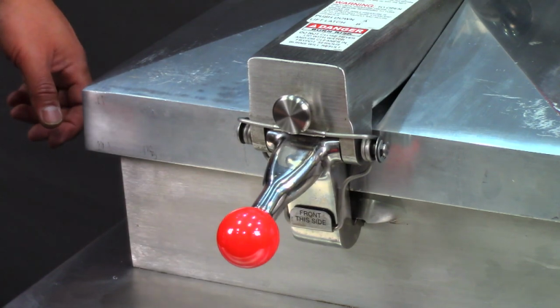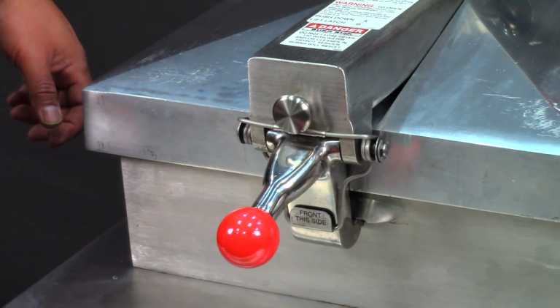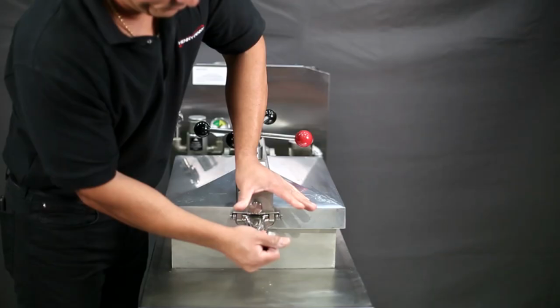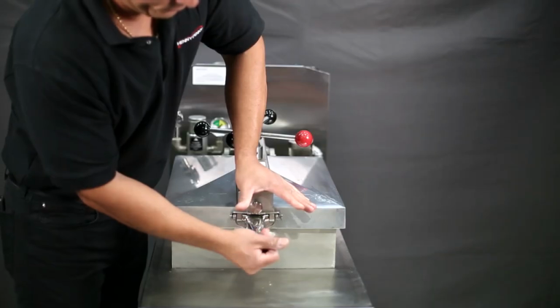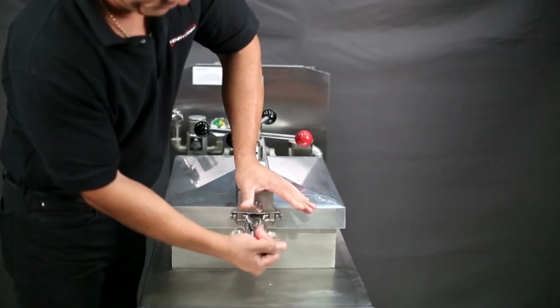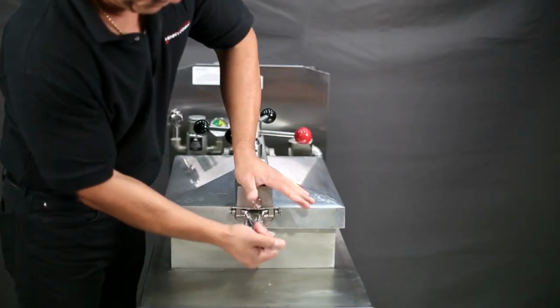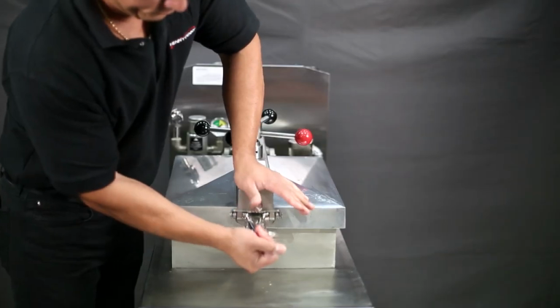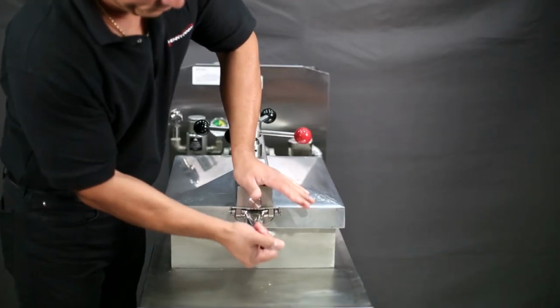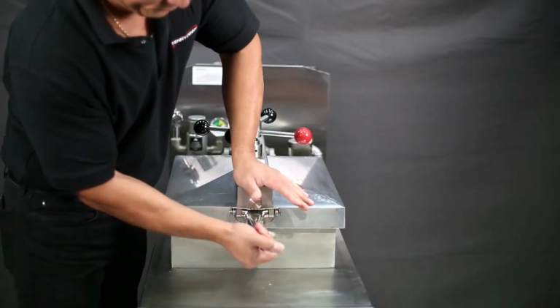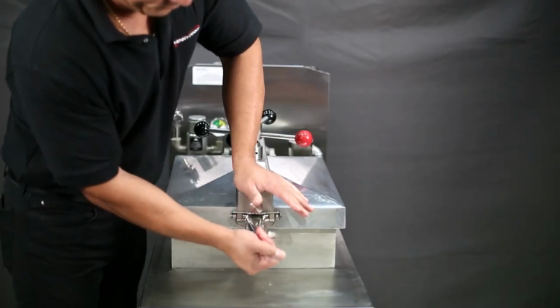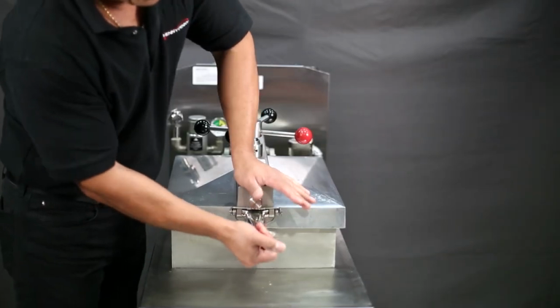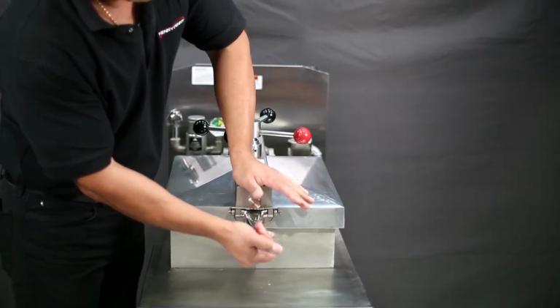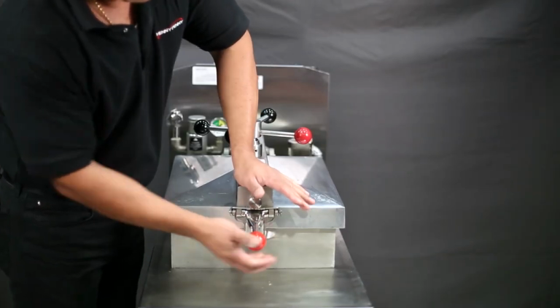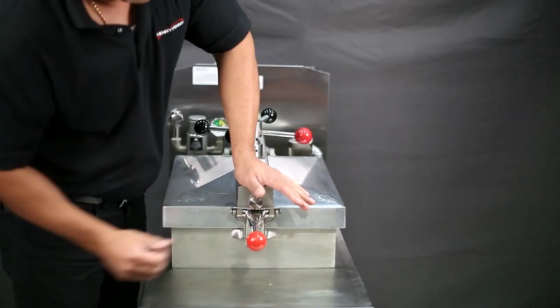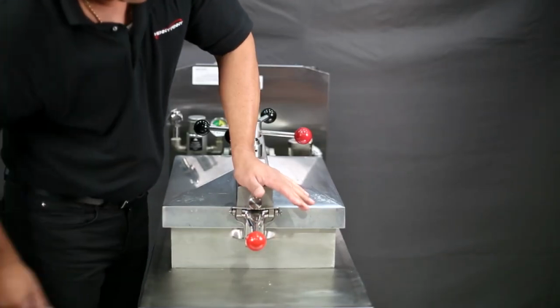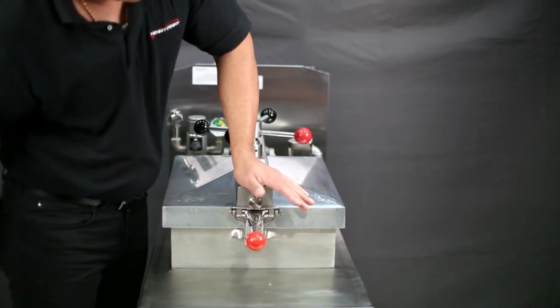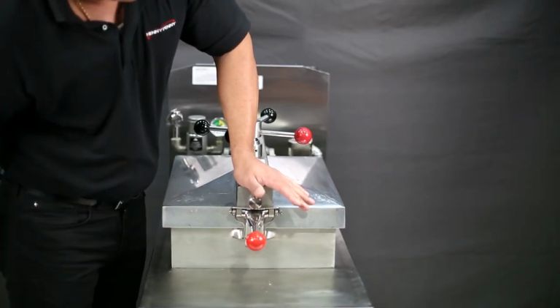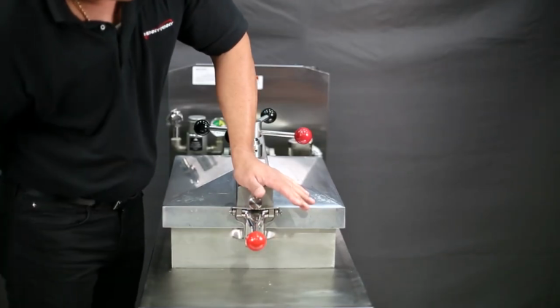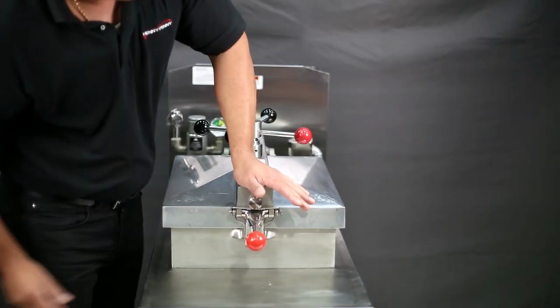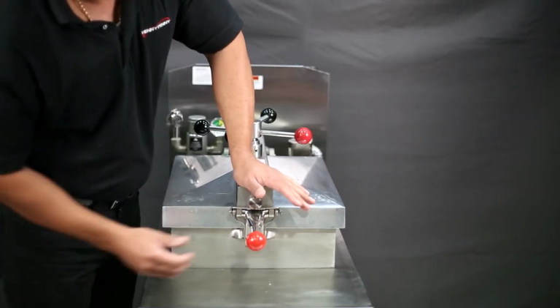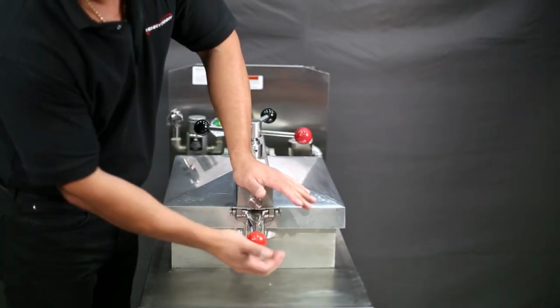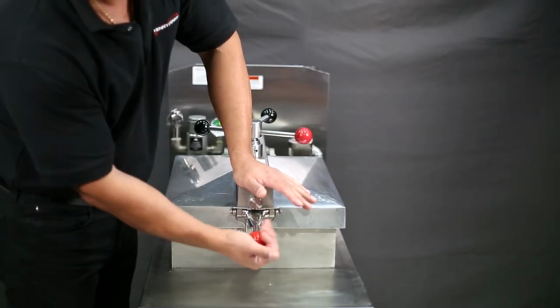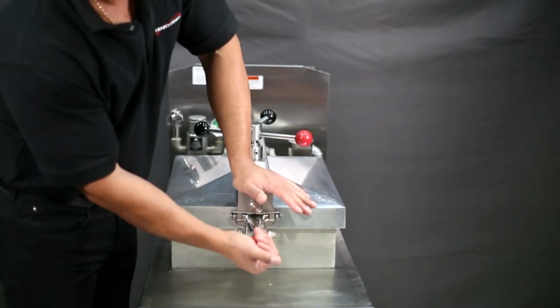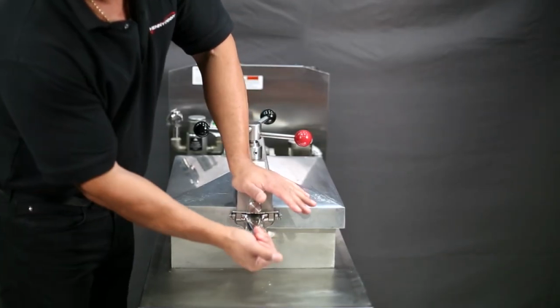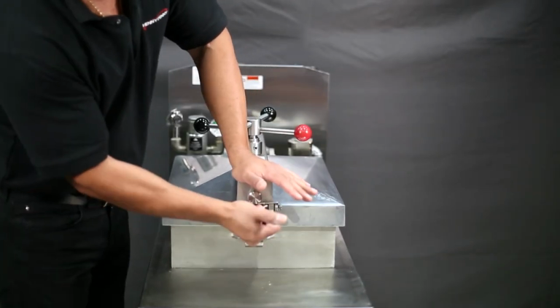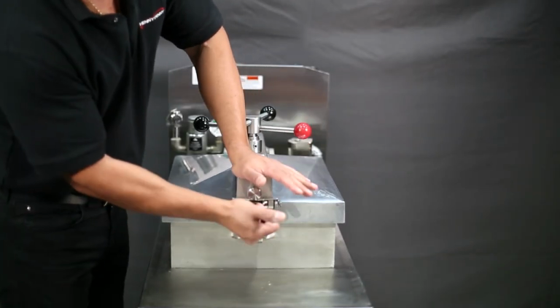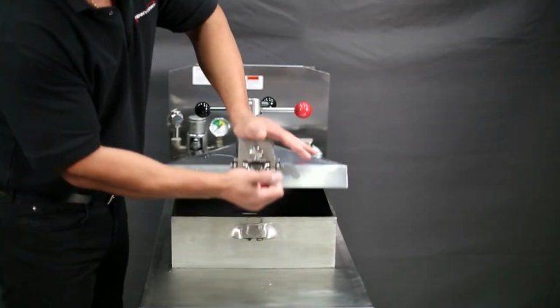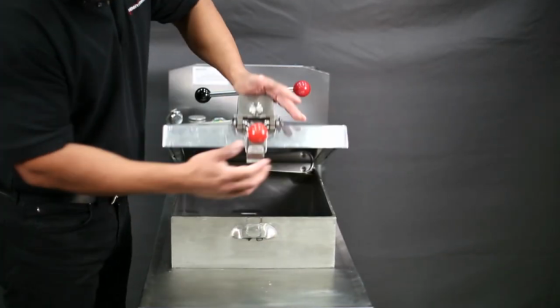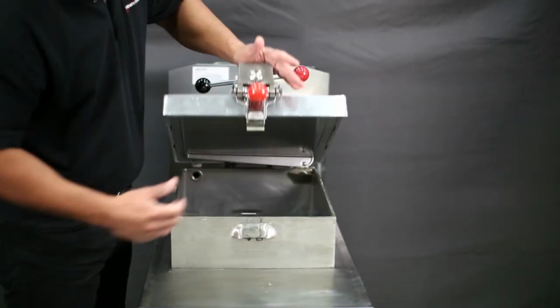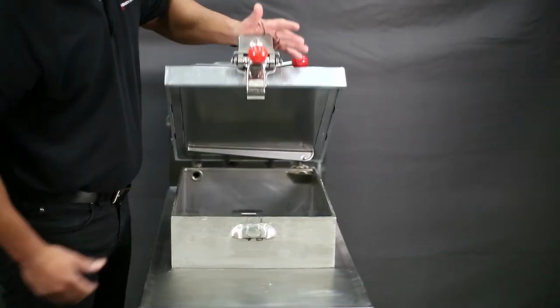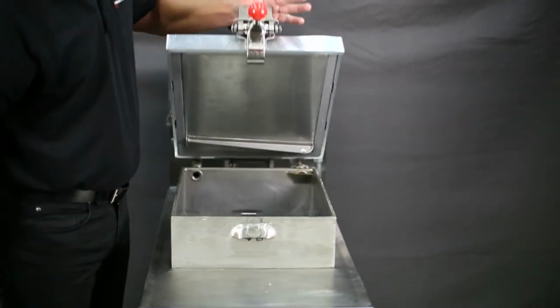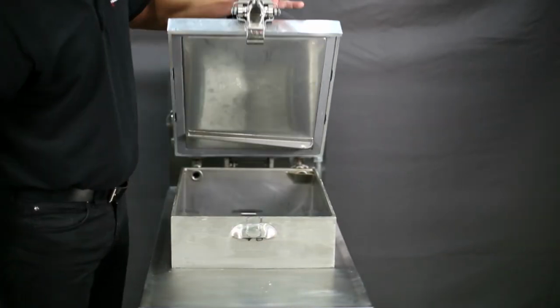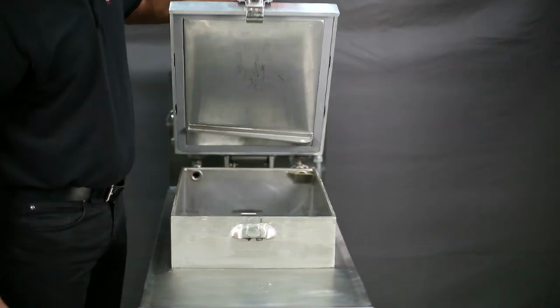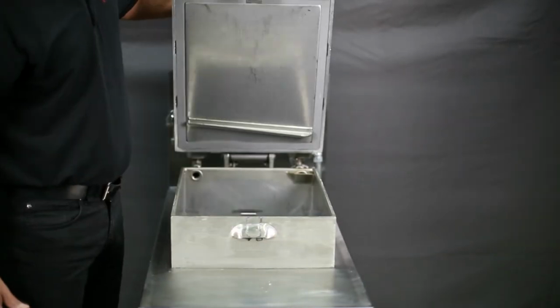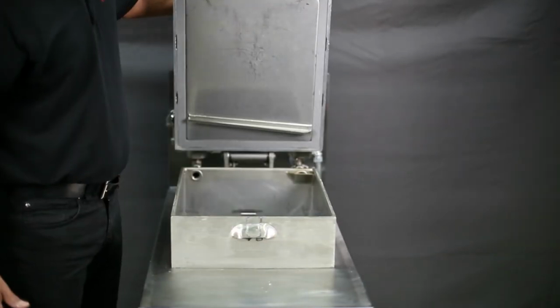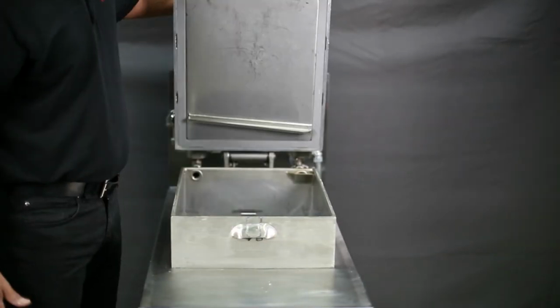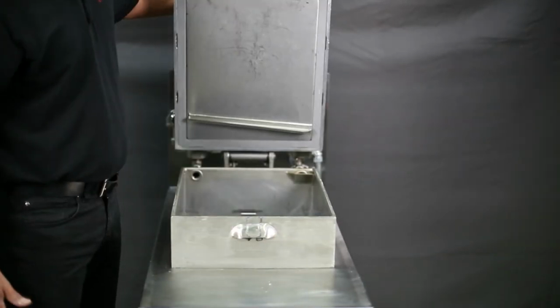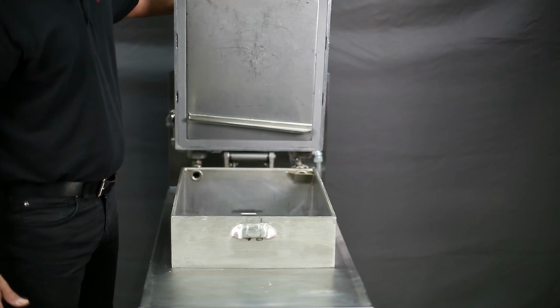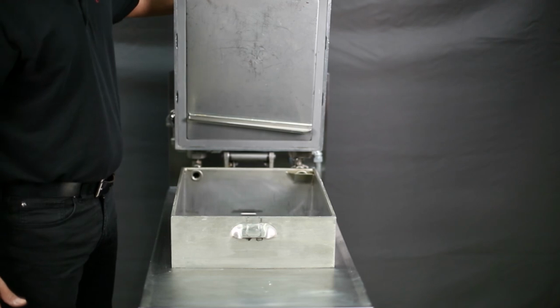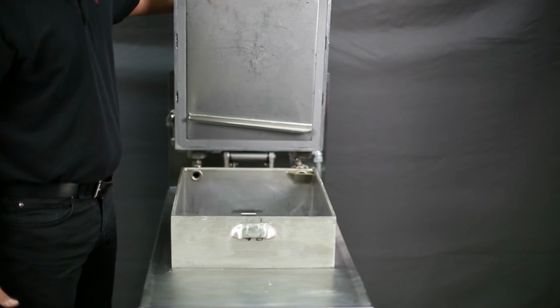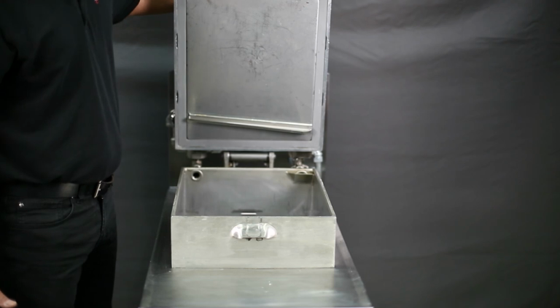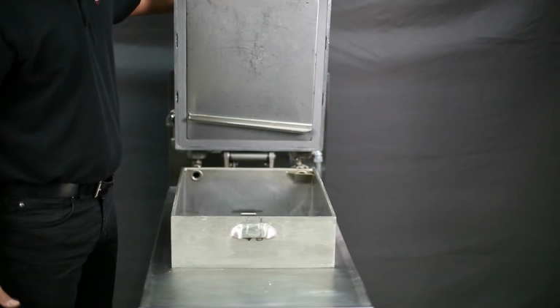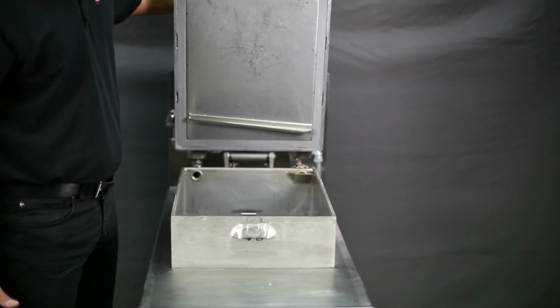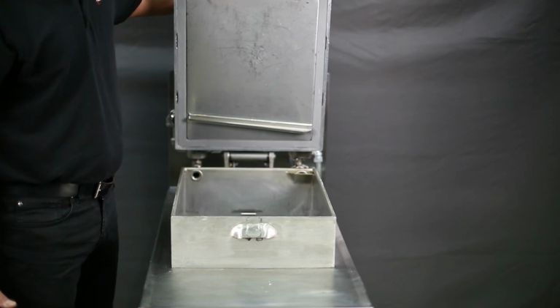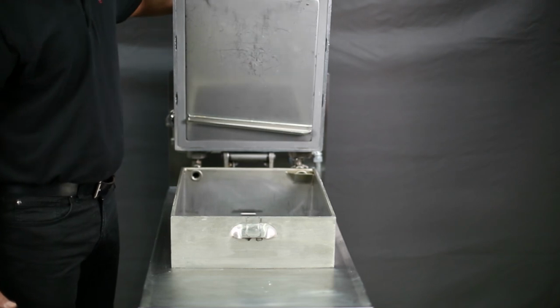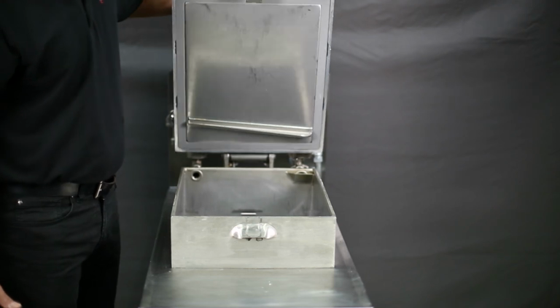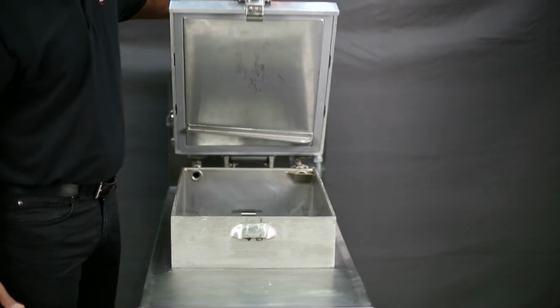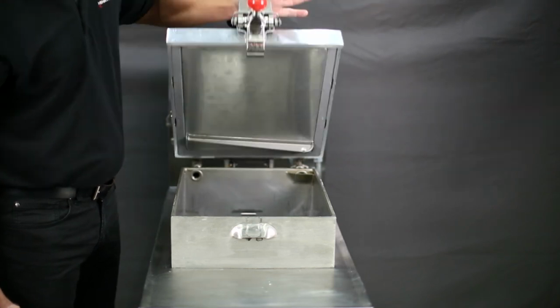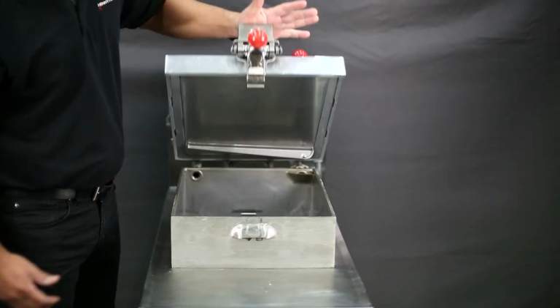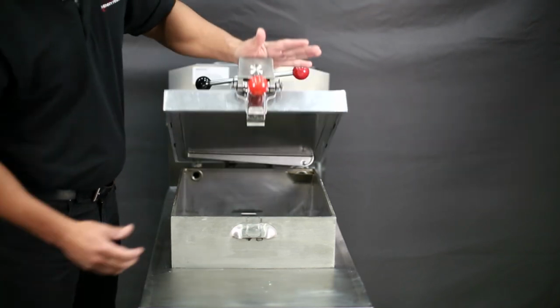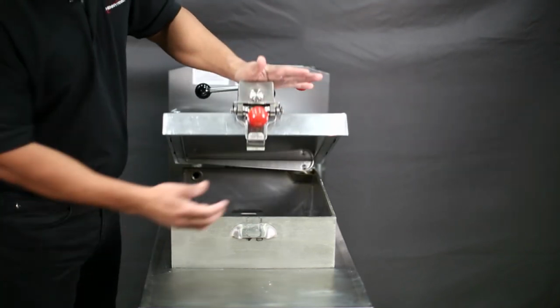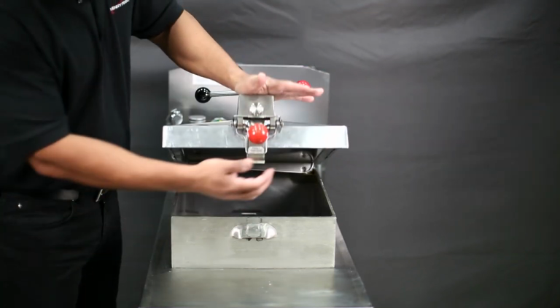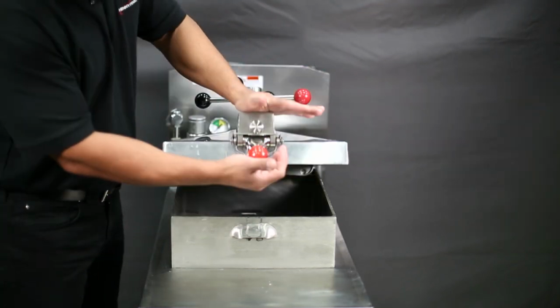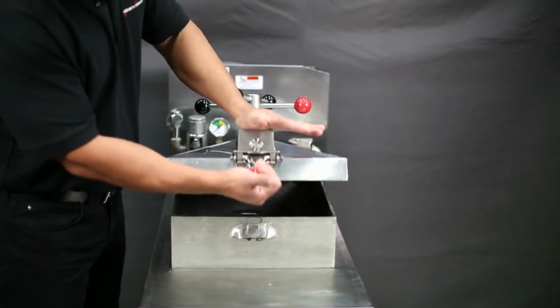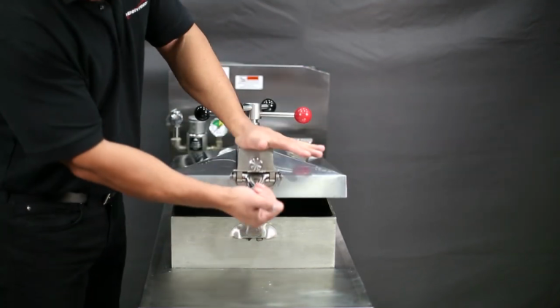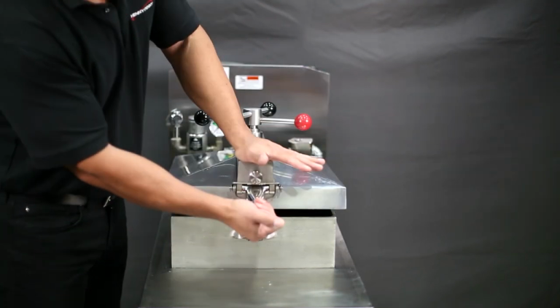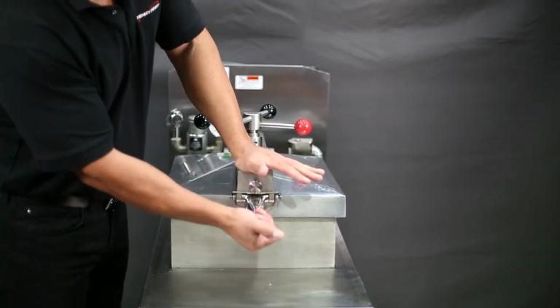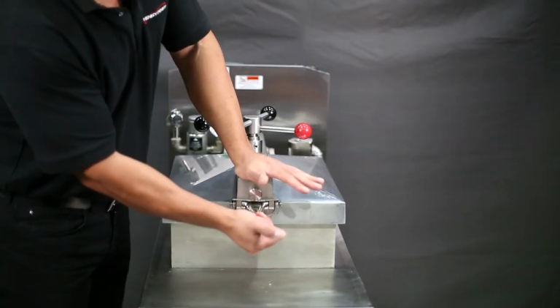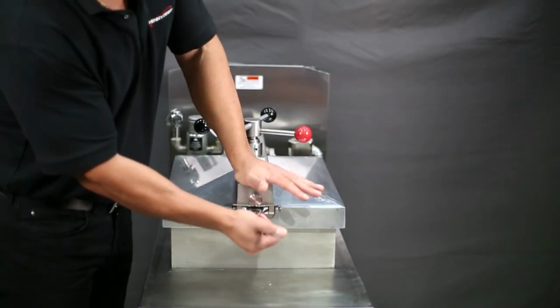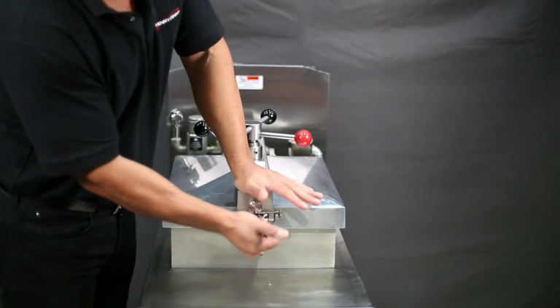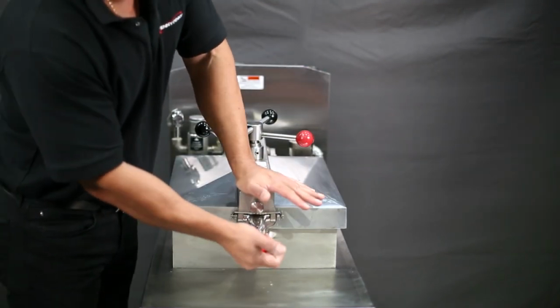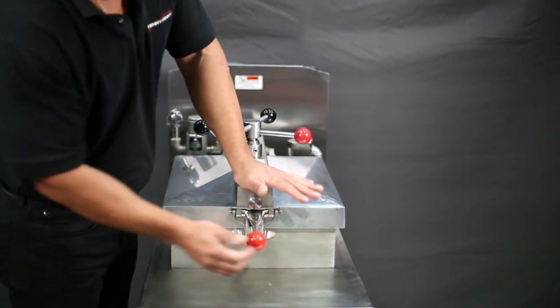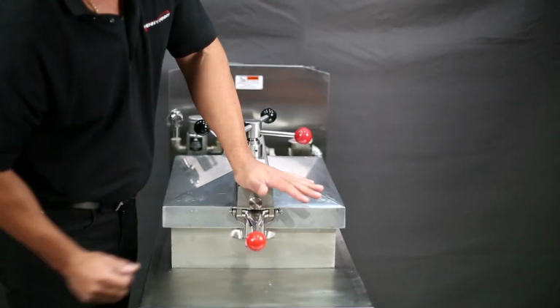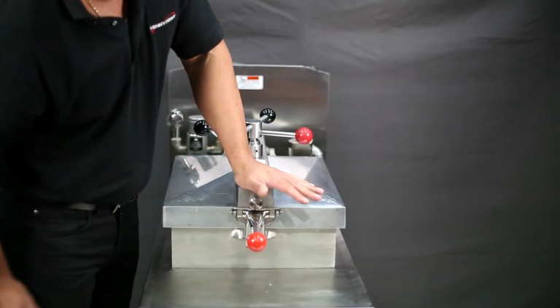Check that the cross arm is properly attached to the lid by opening and closing the lid assembly a couple of times.